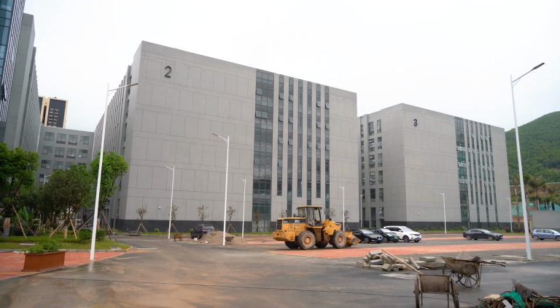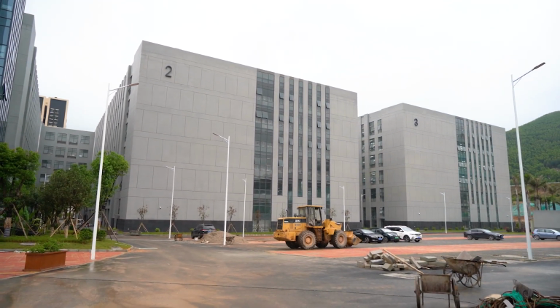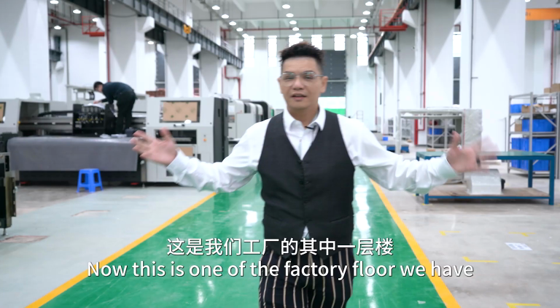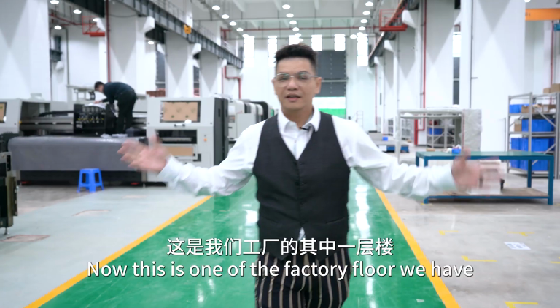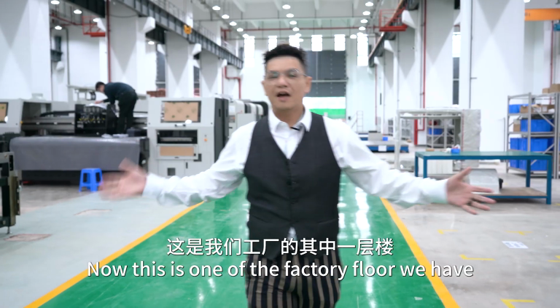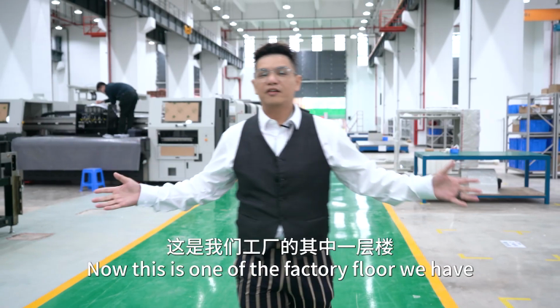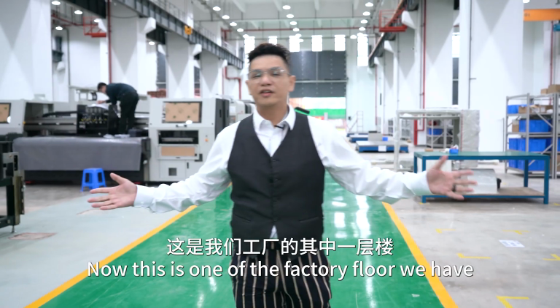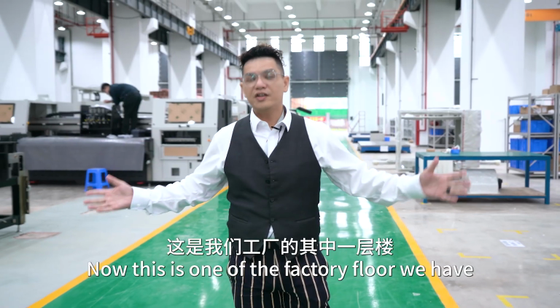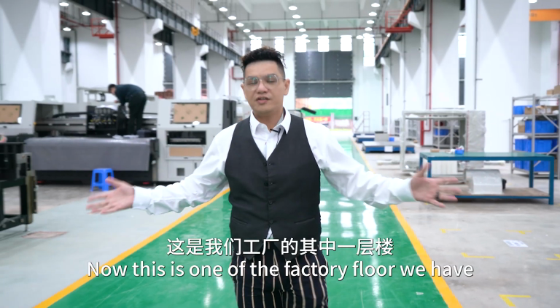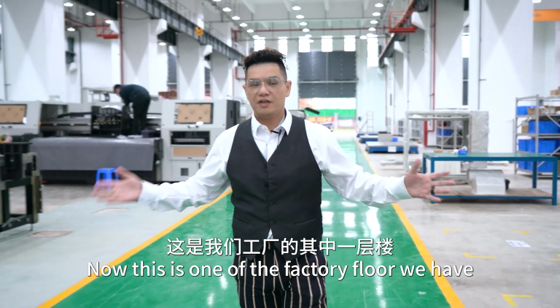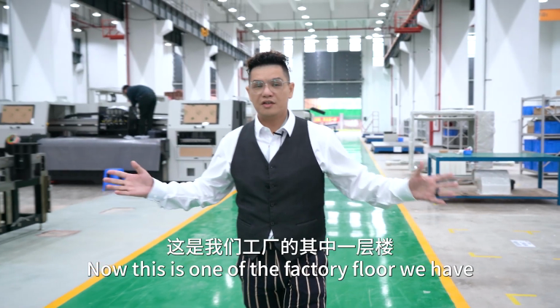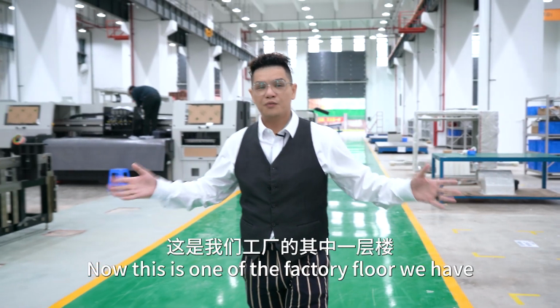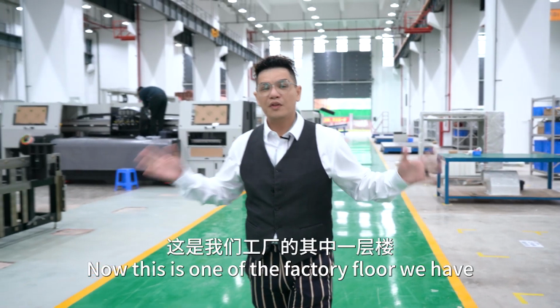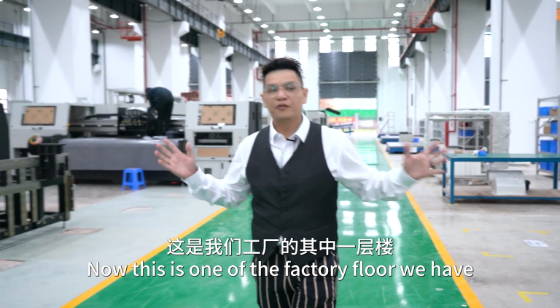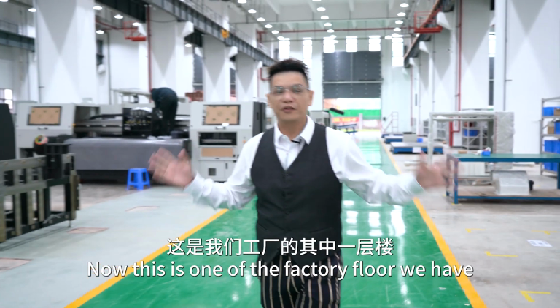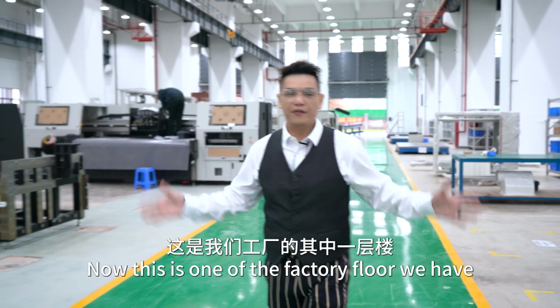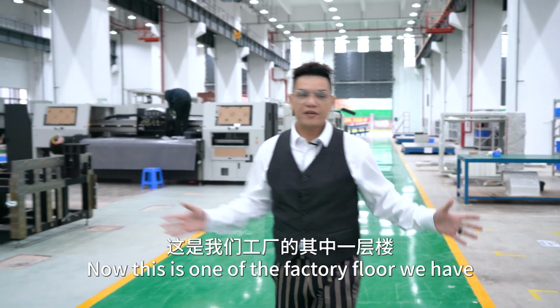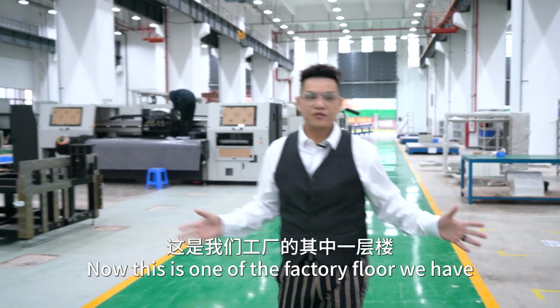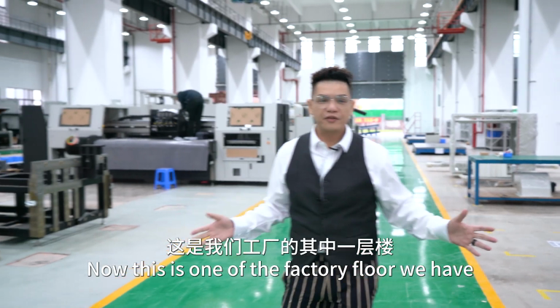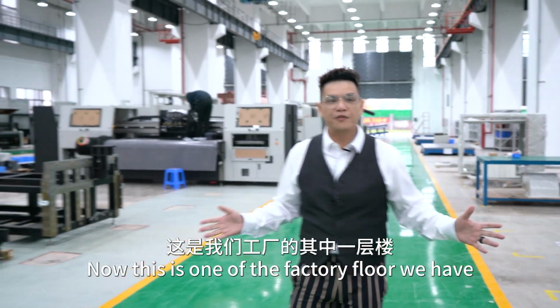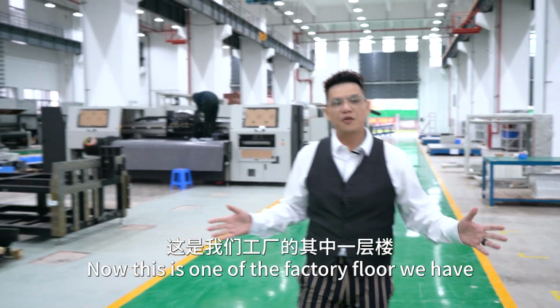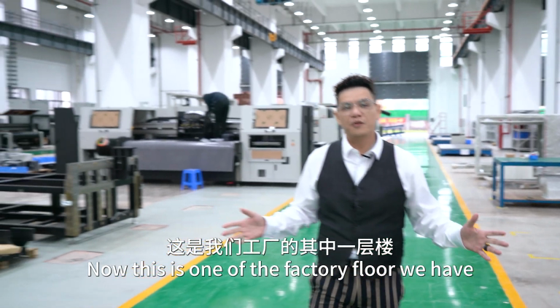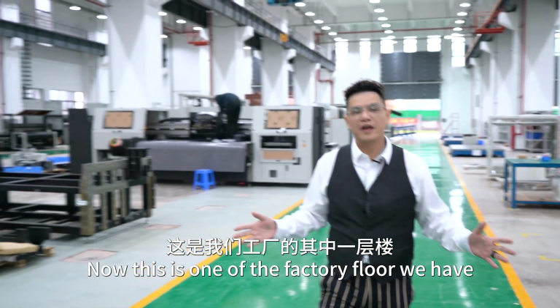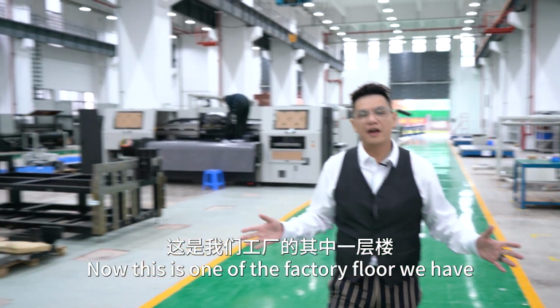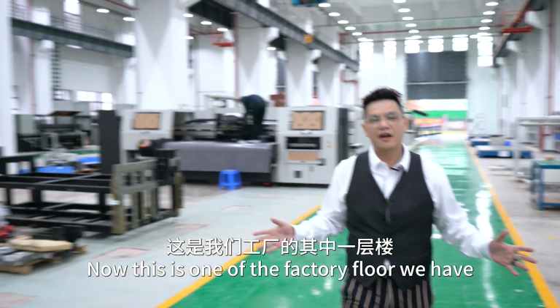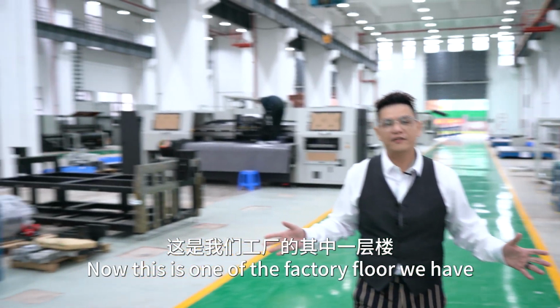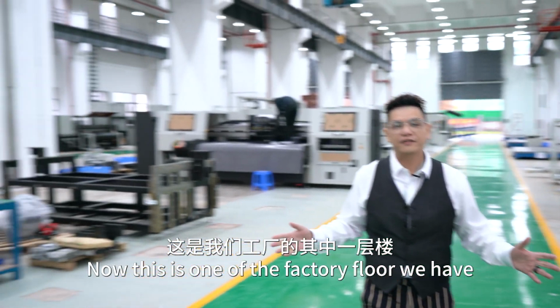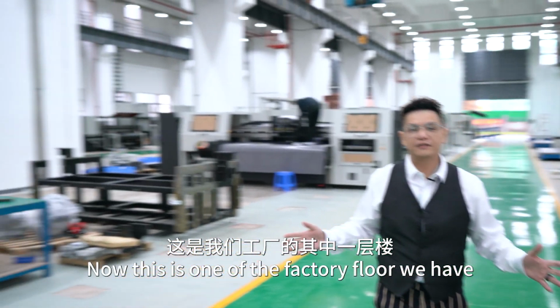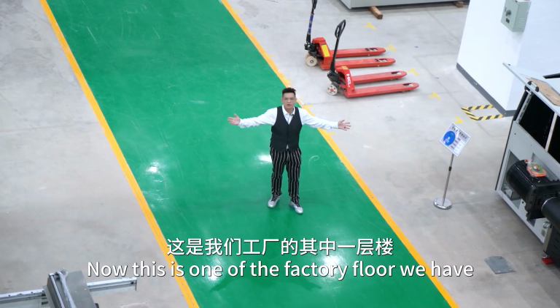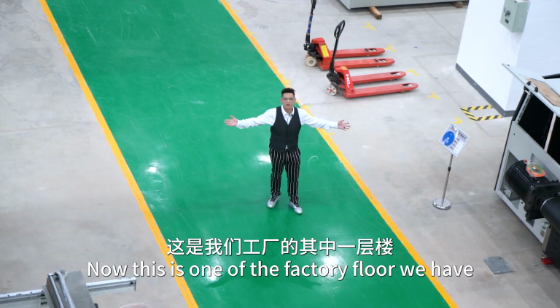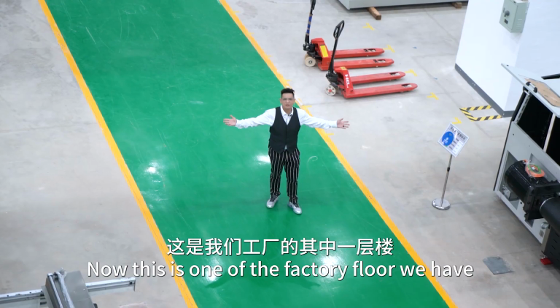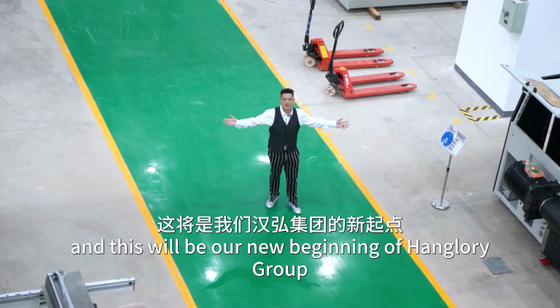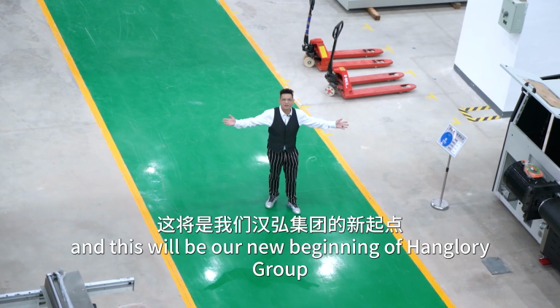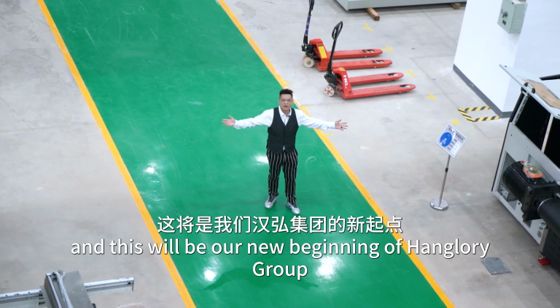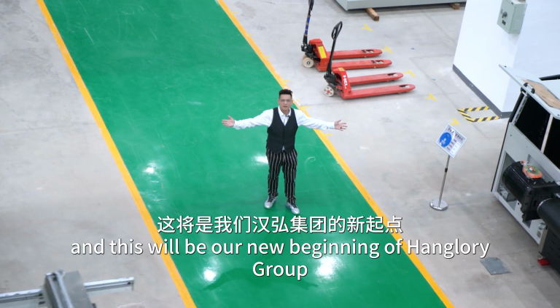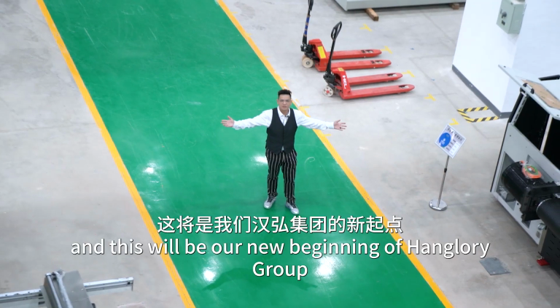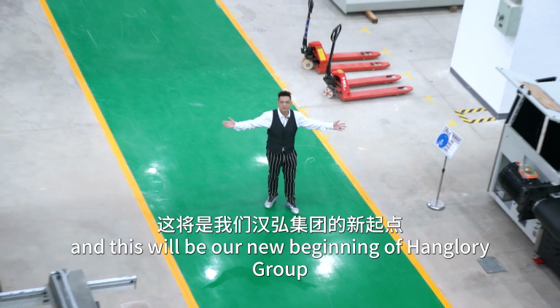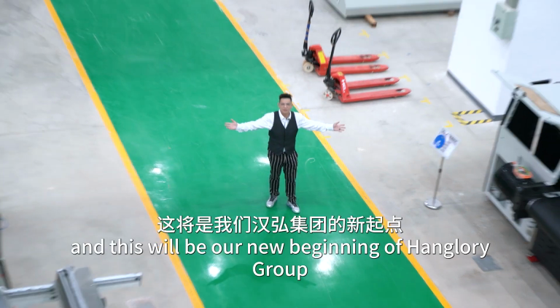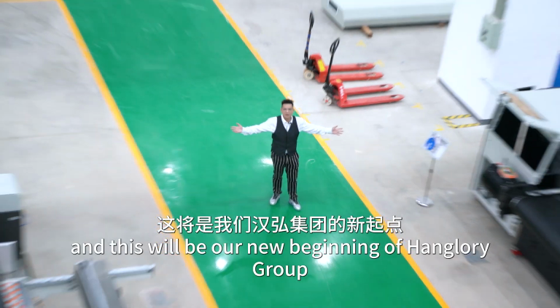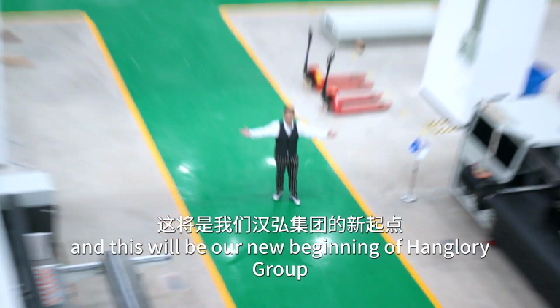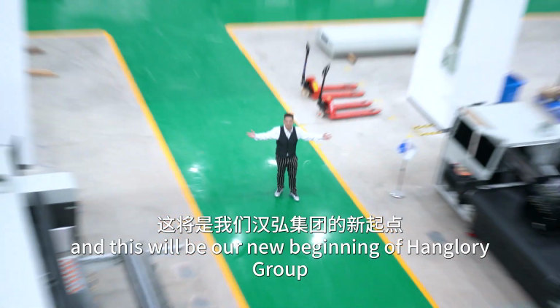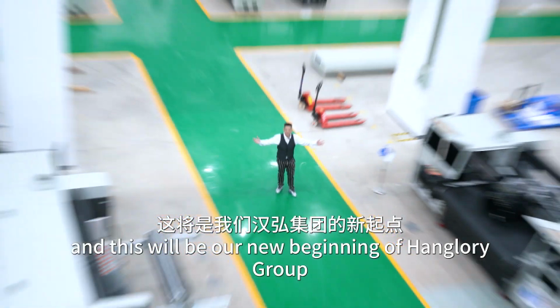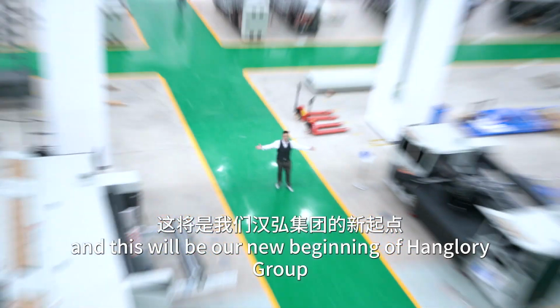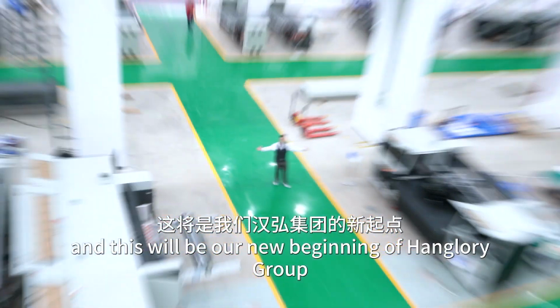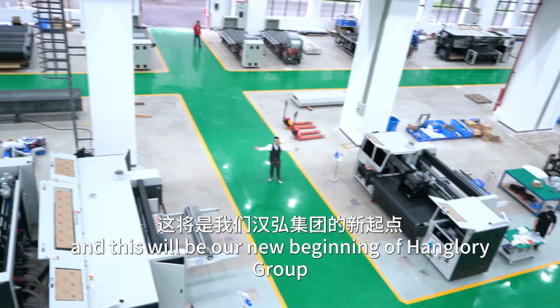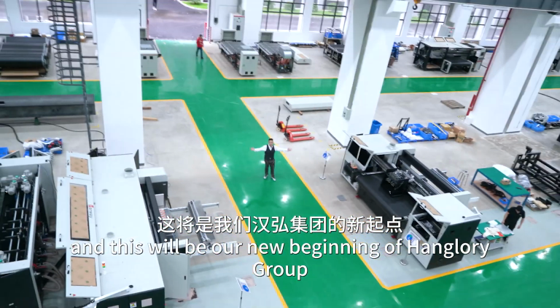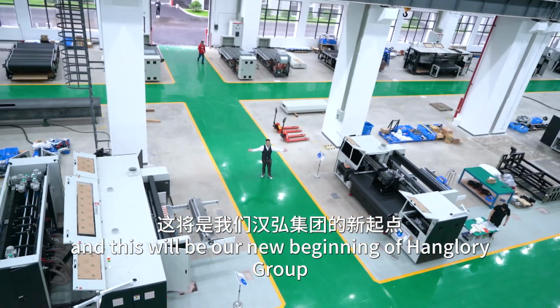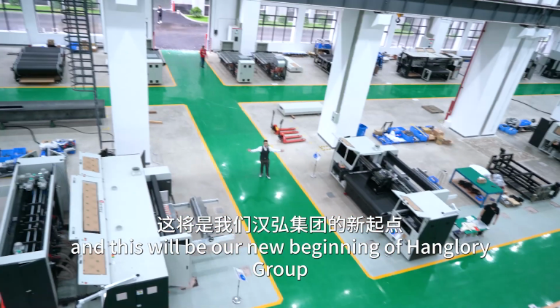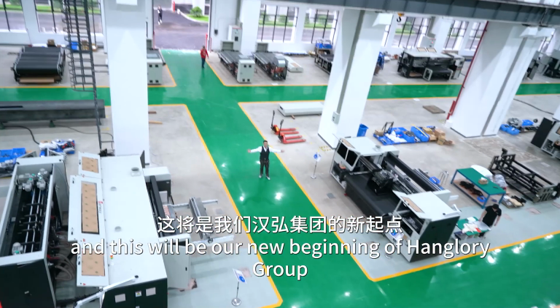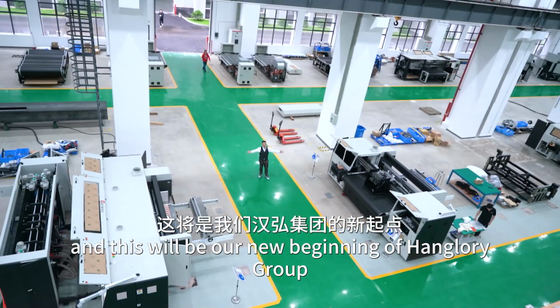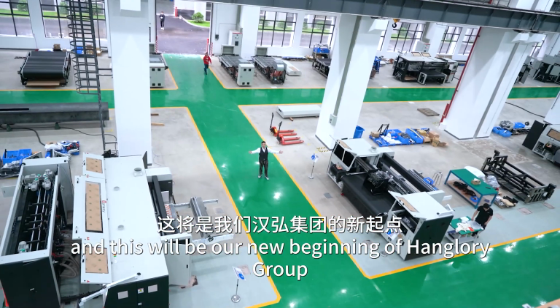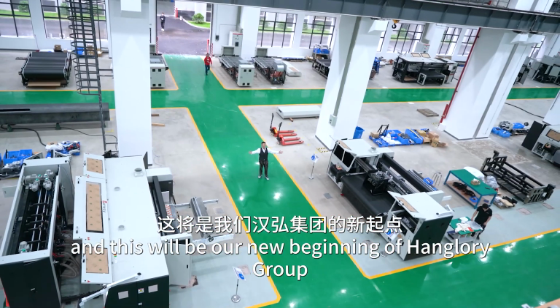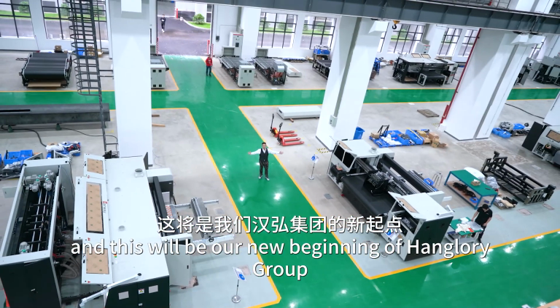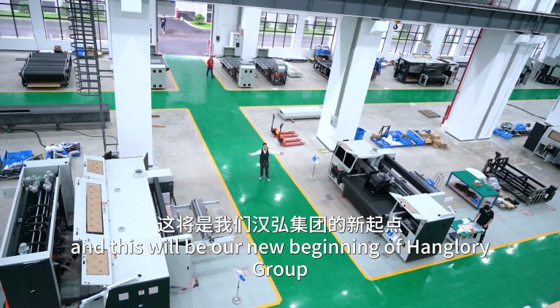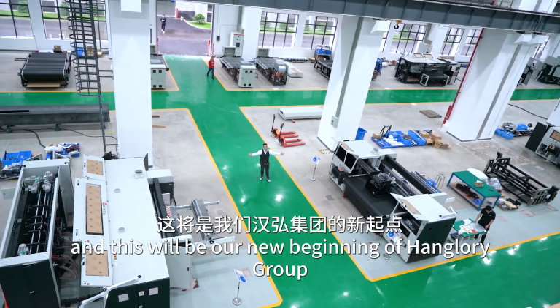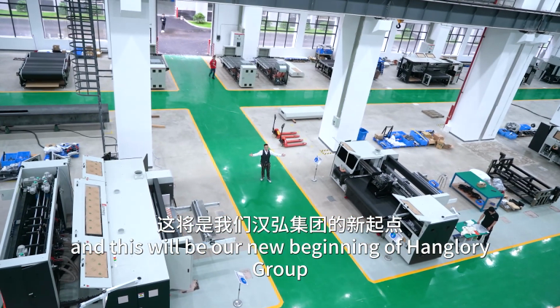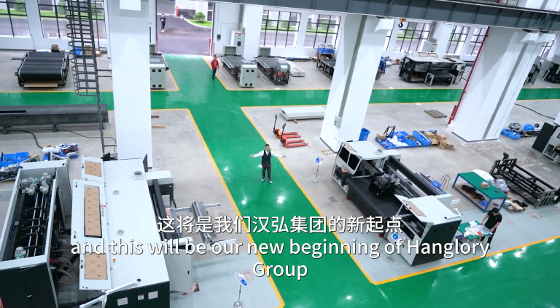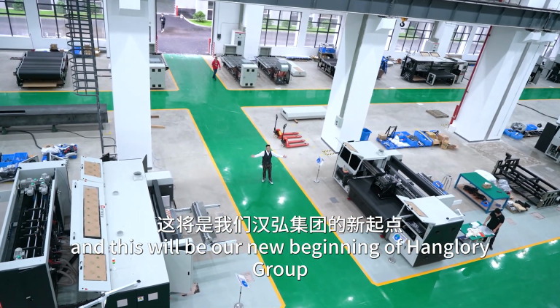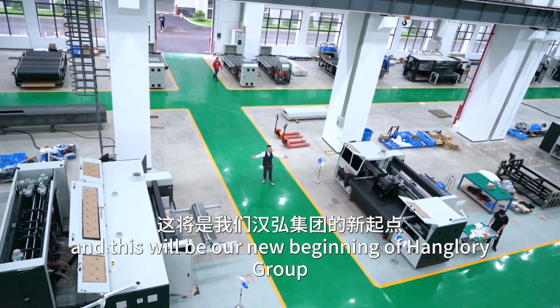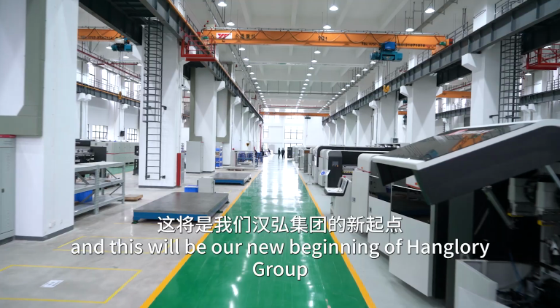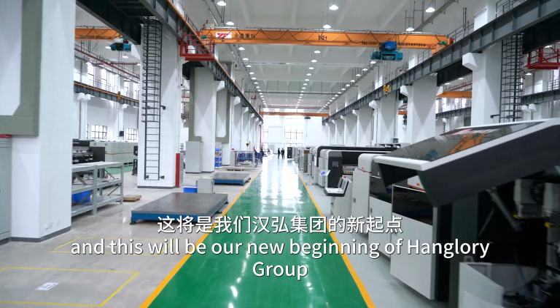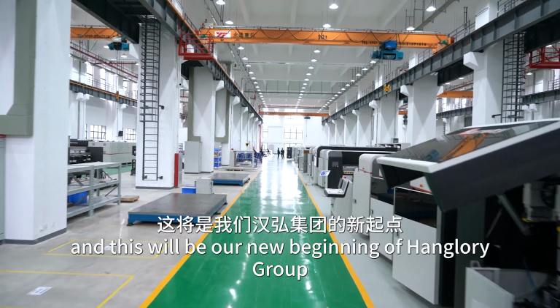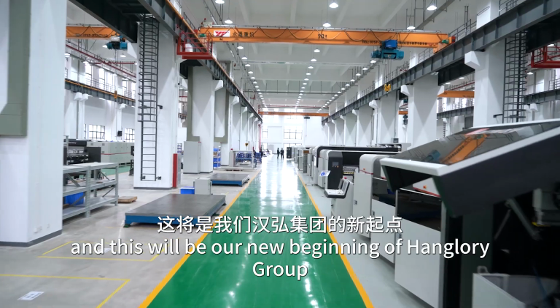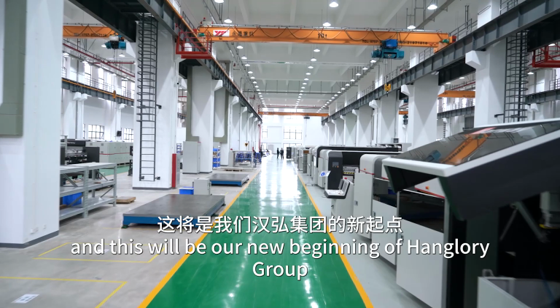This is one of the factory floors we have here and this will be our new beginning of Heng Glory Group.